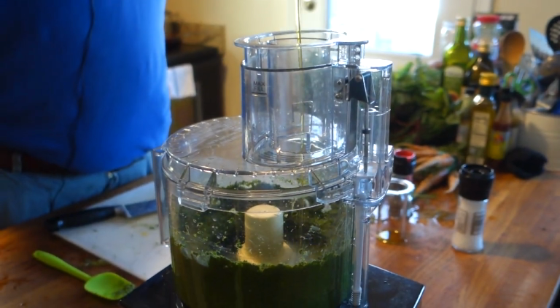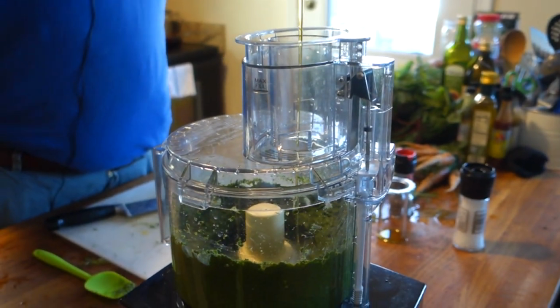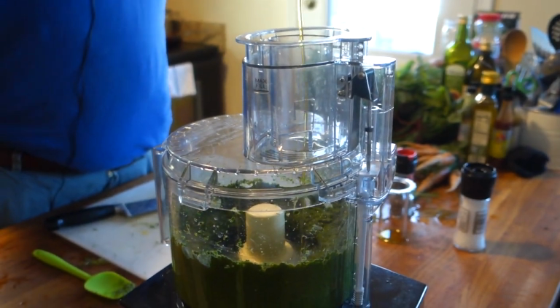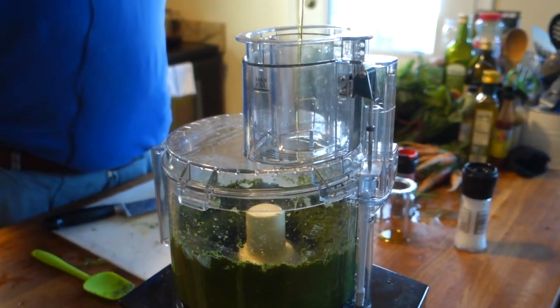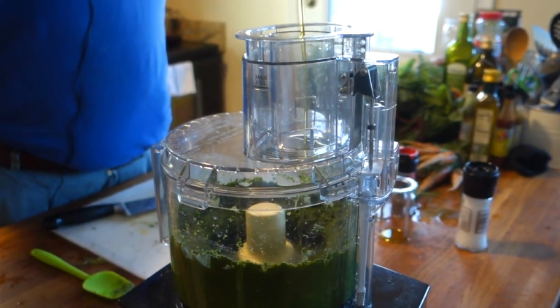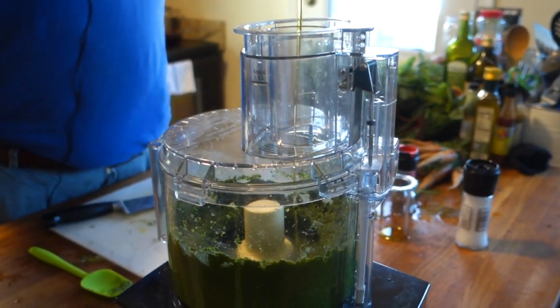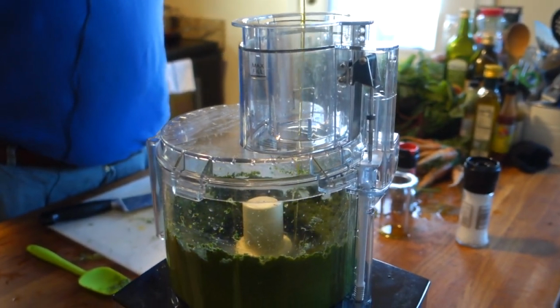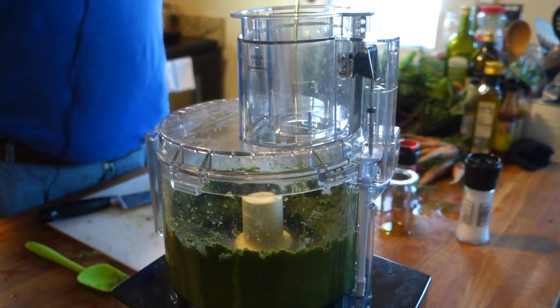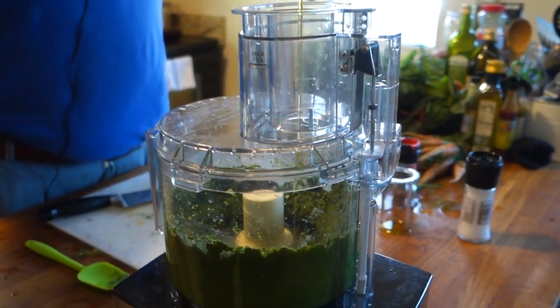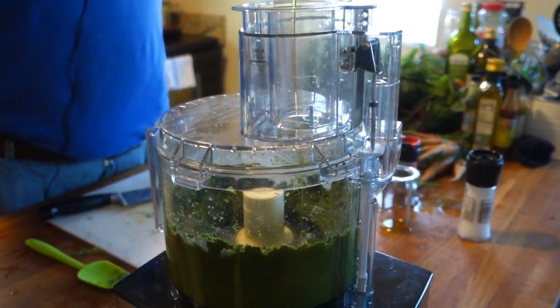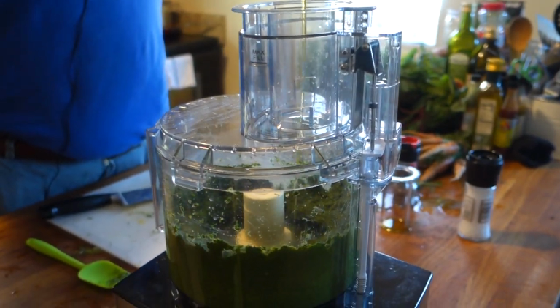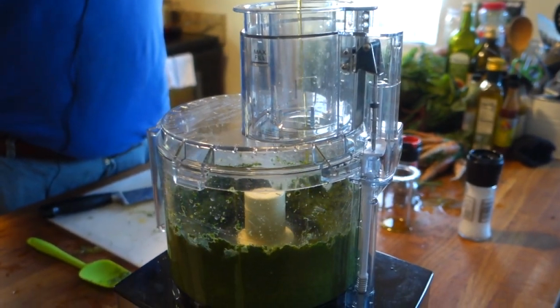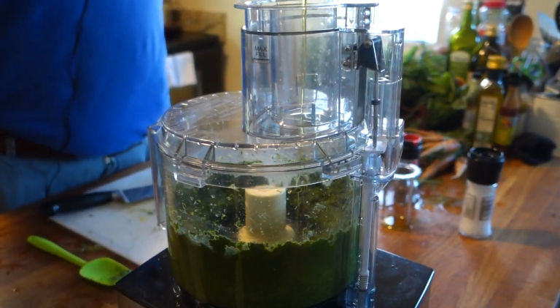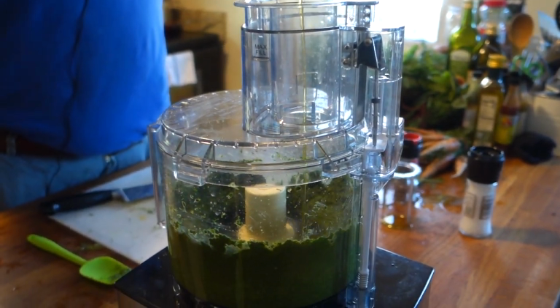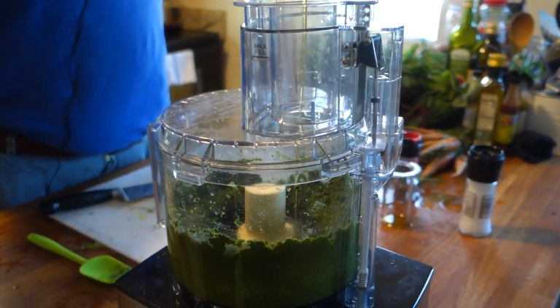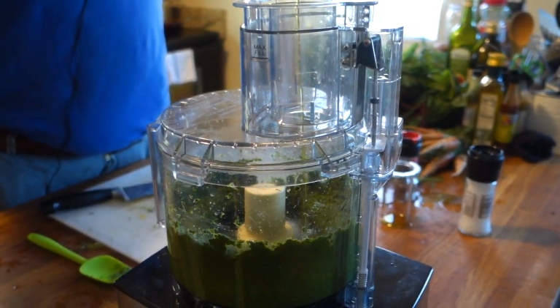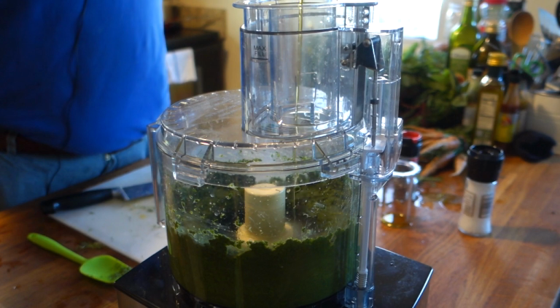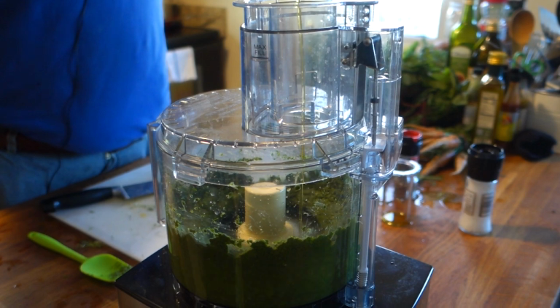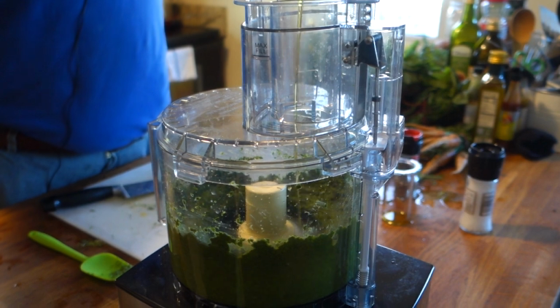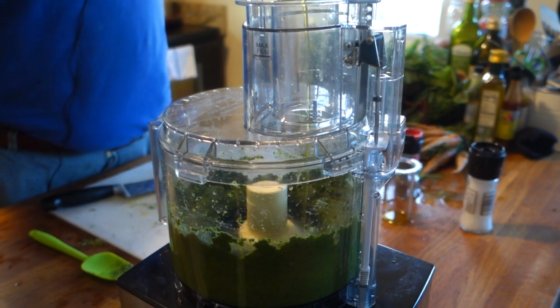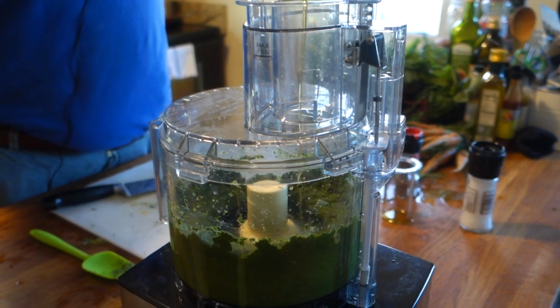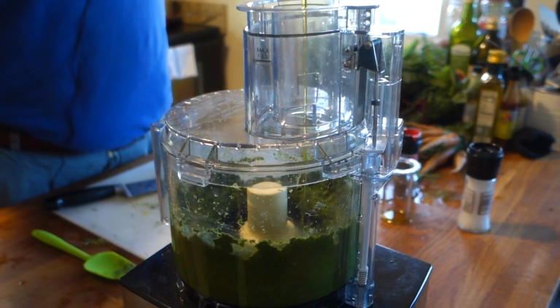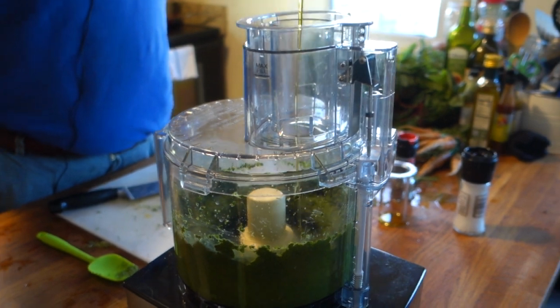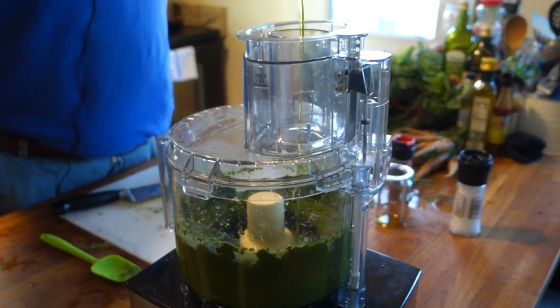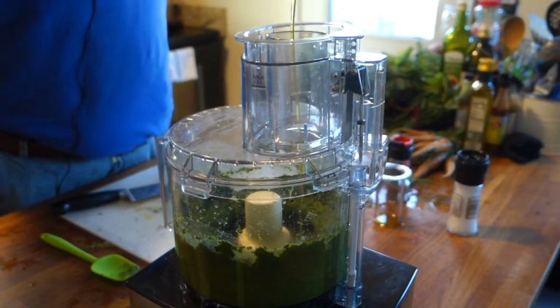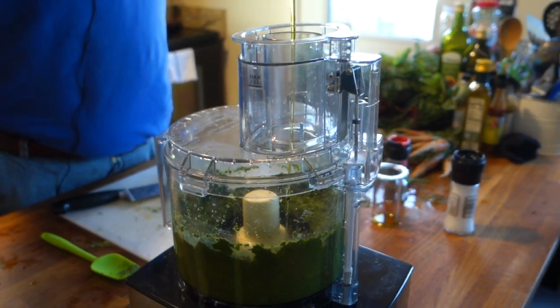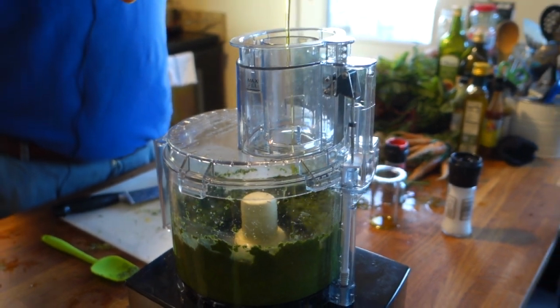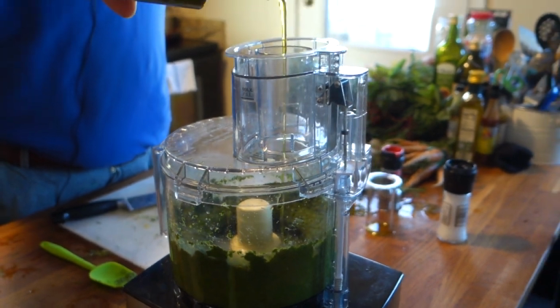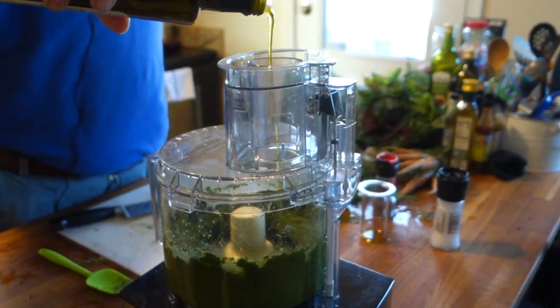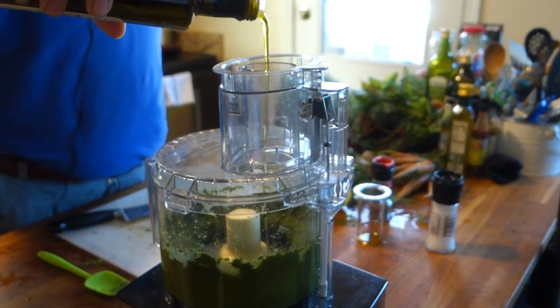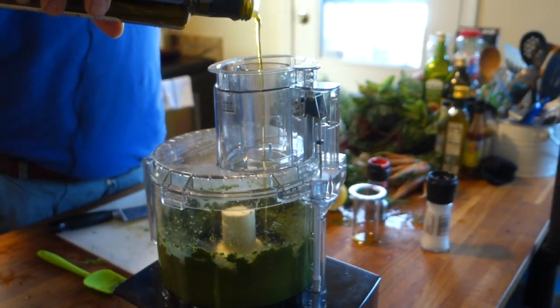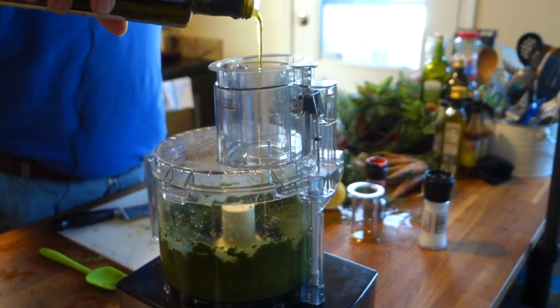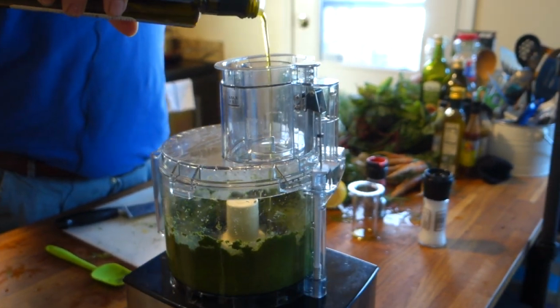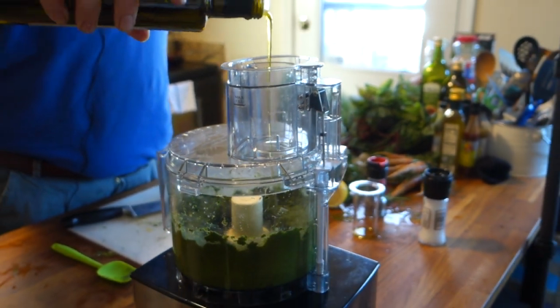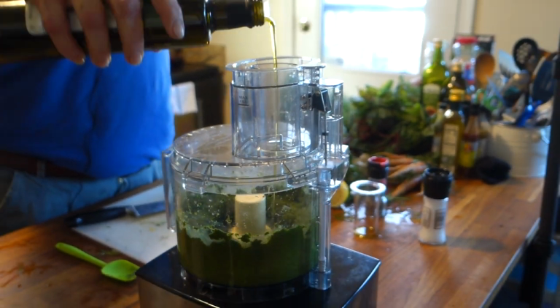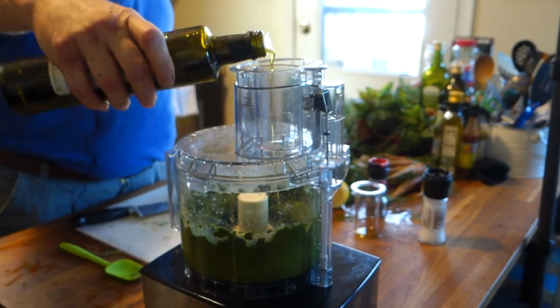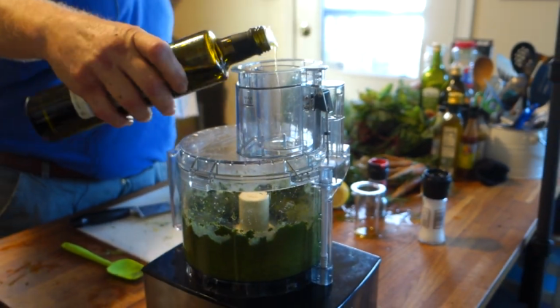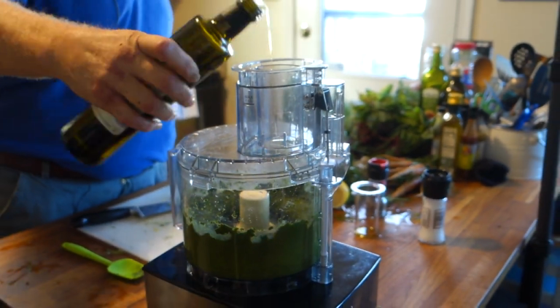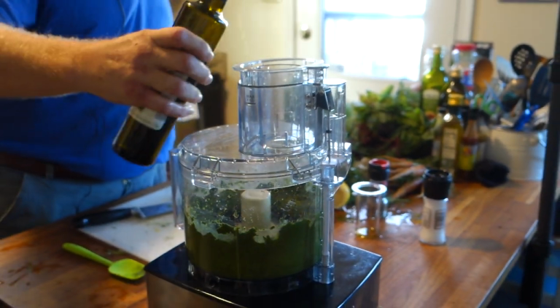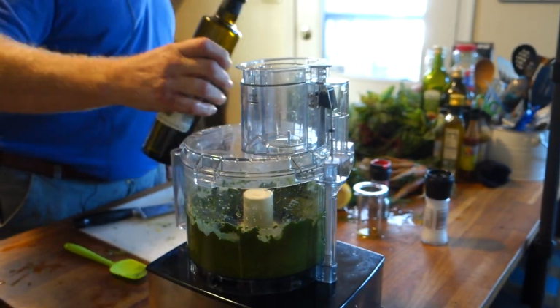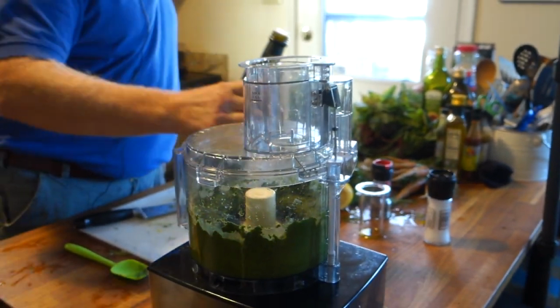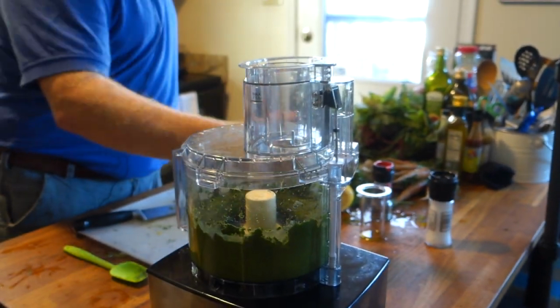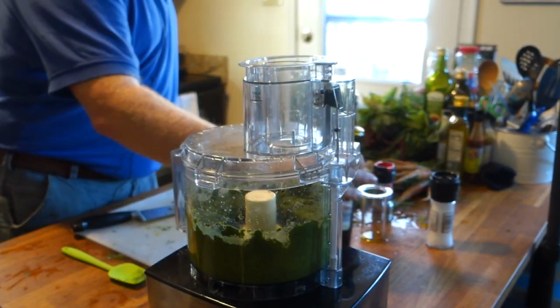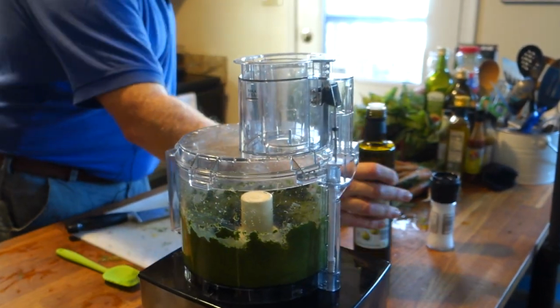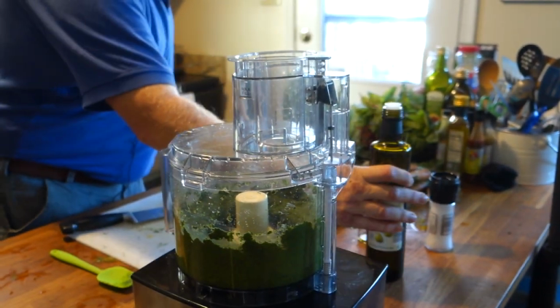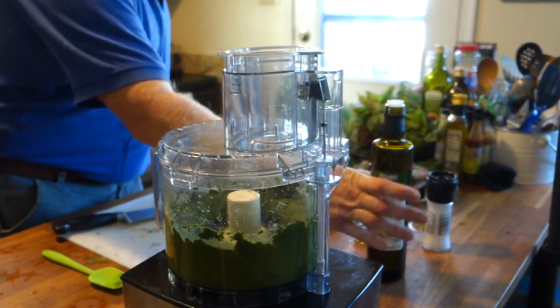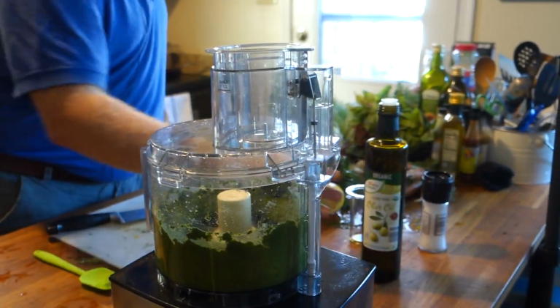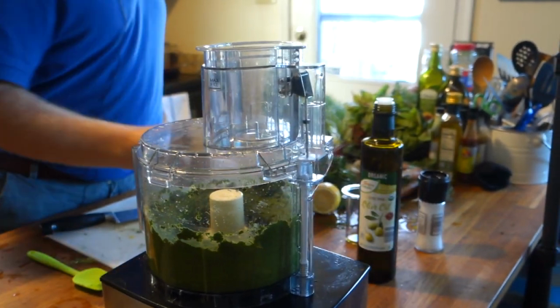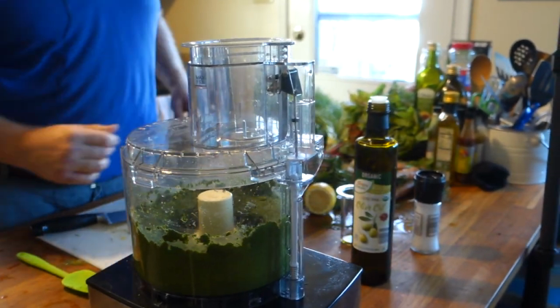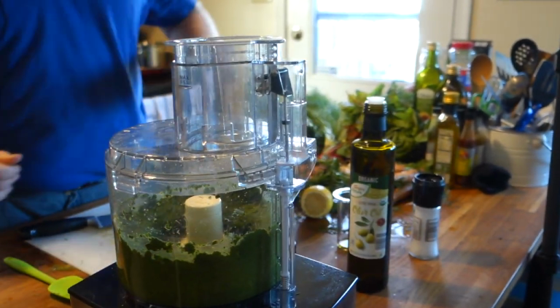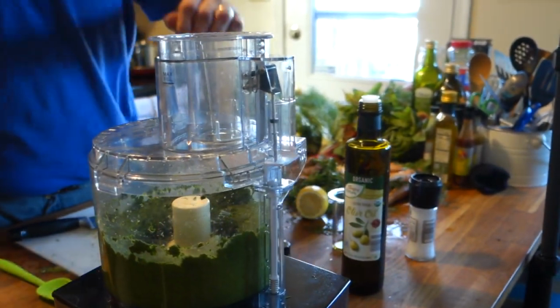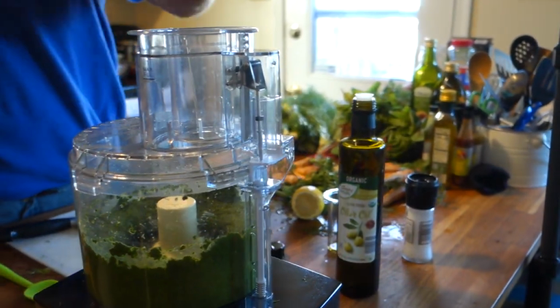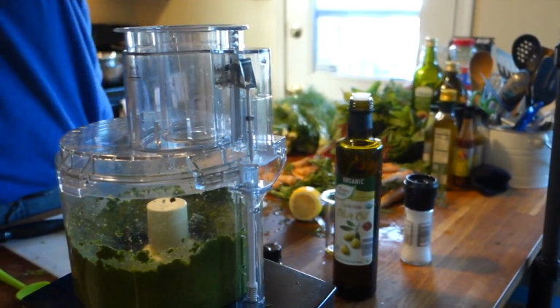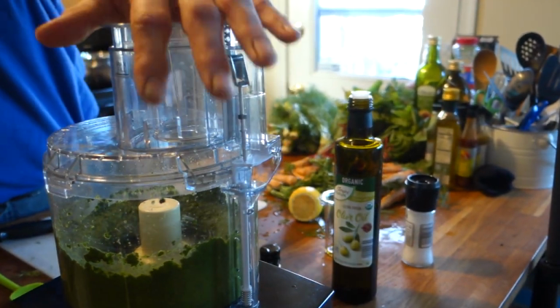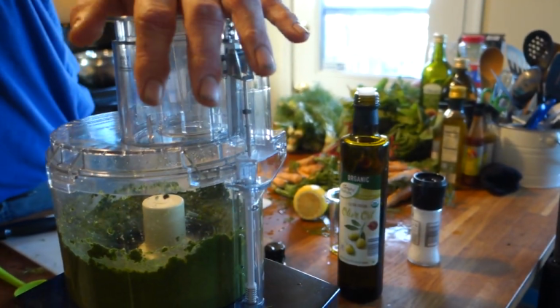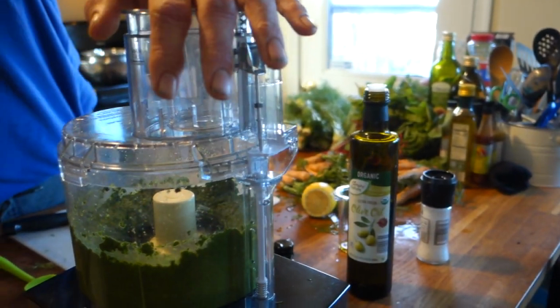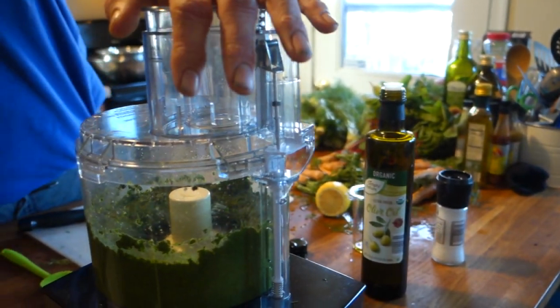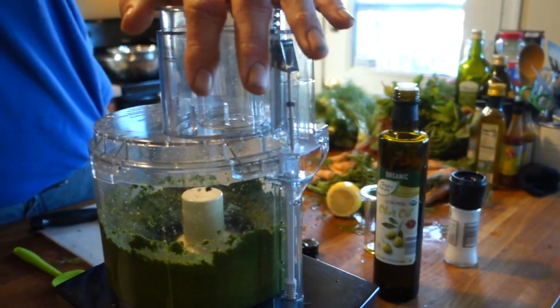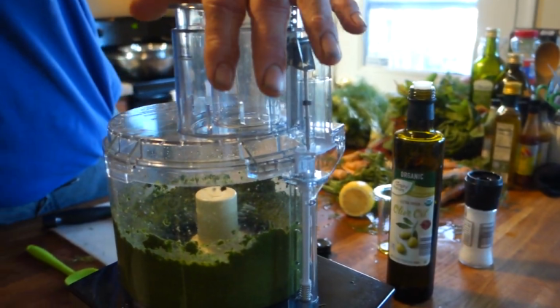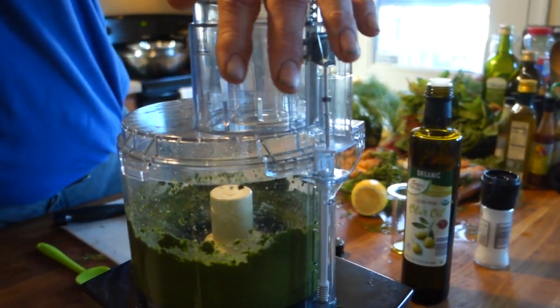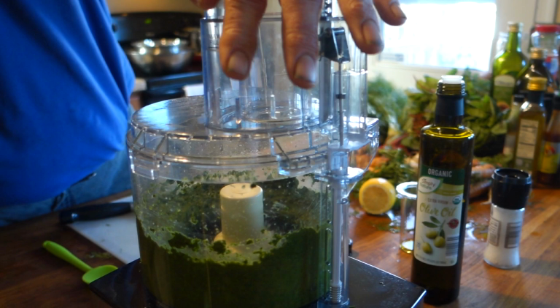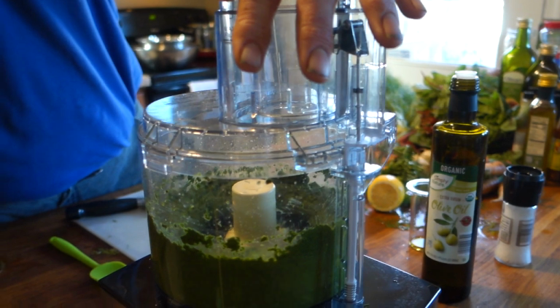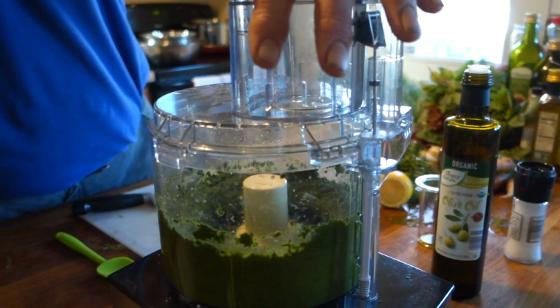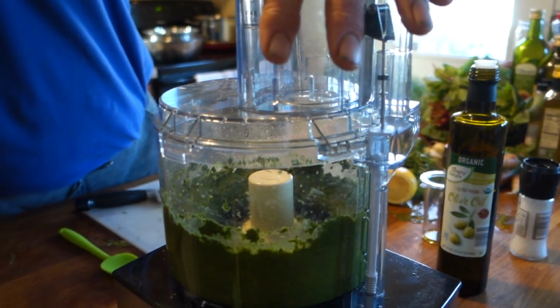You always want to drizzle slow when you make these emulsions — something to remember. I think that's pretty good.